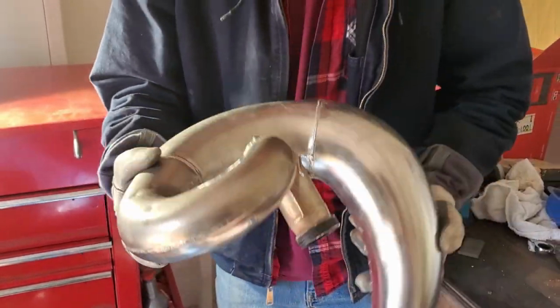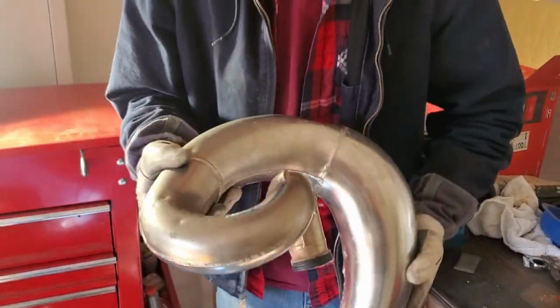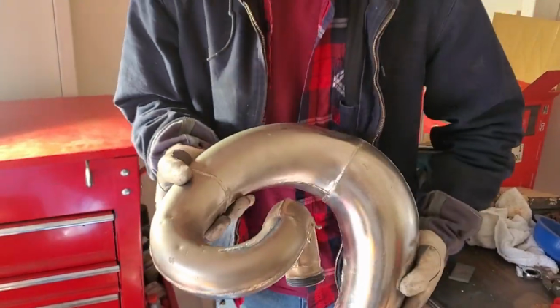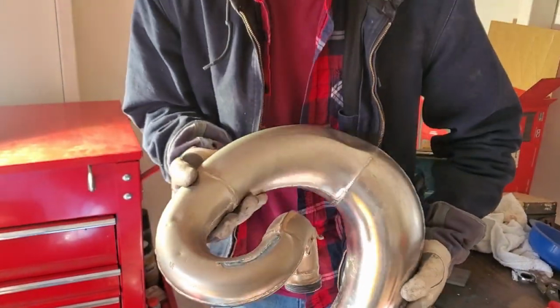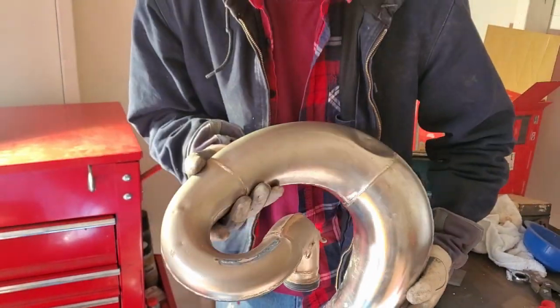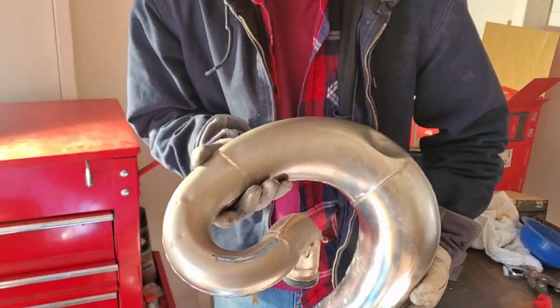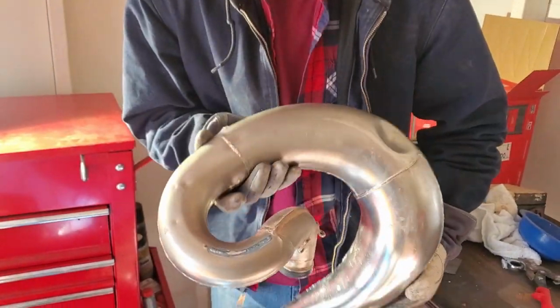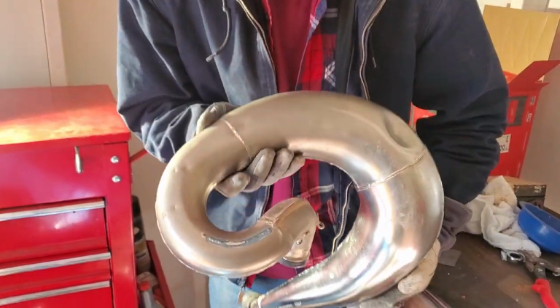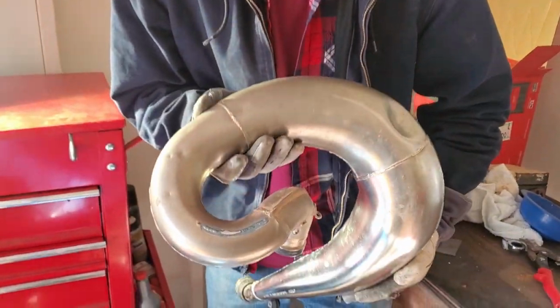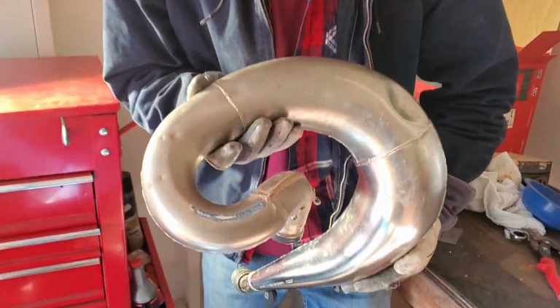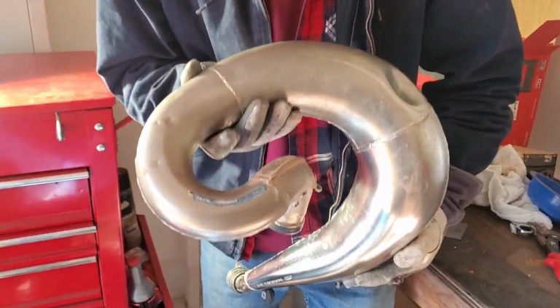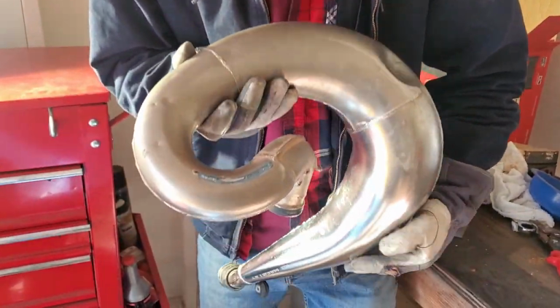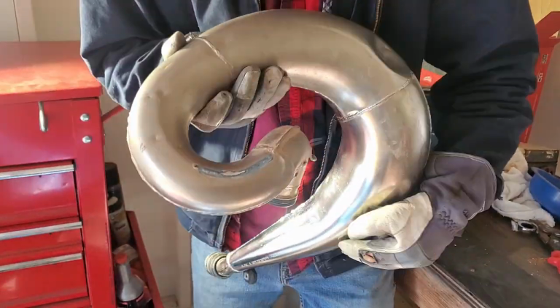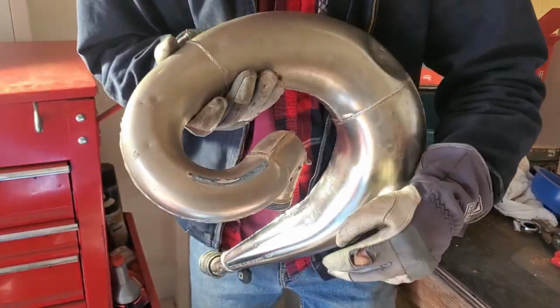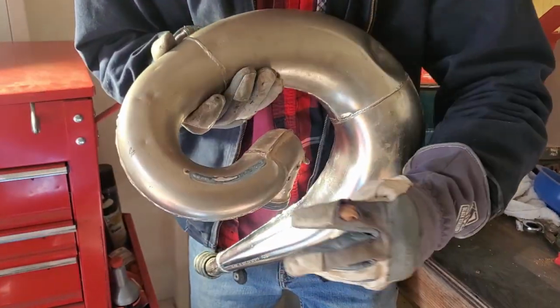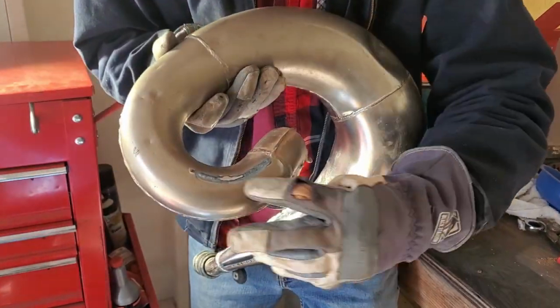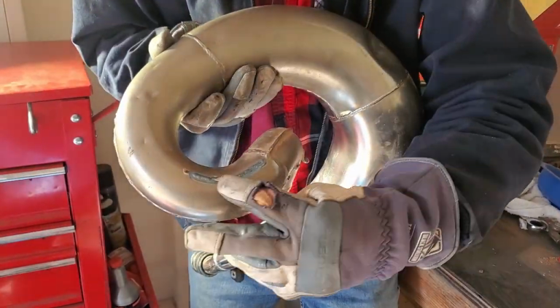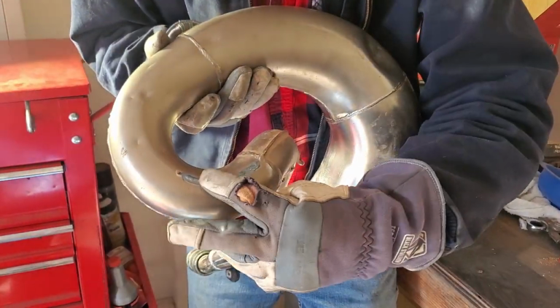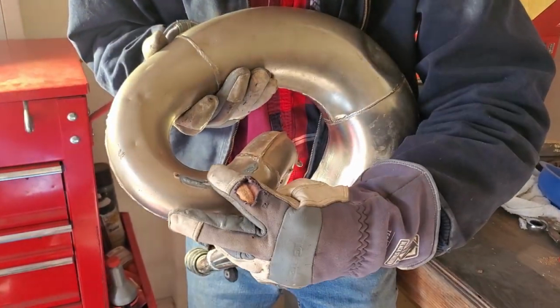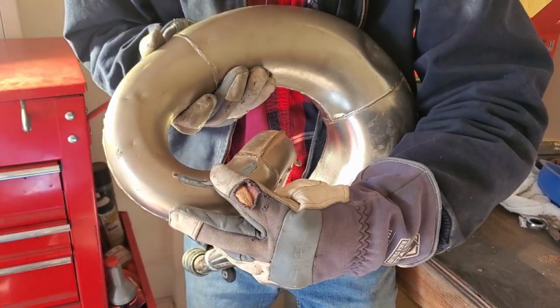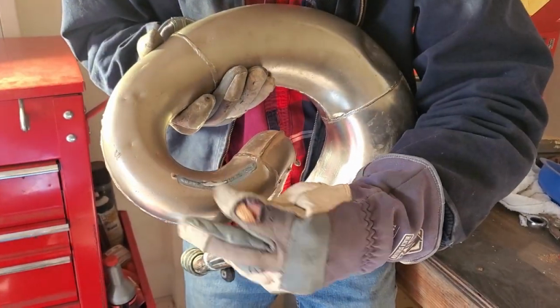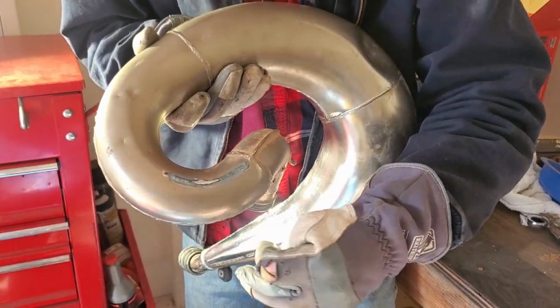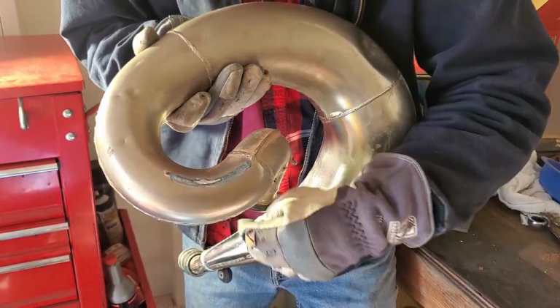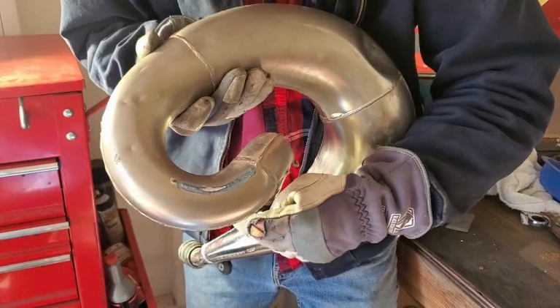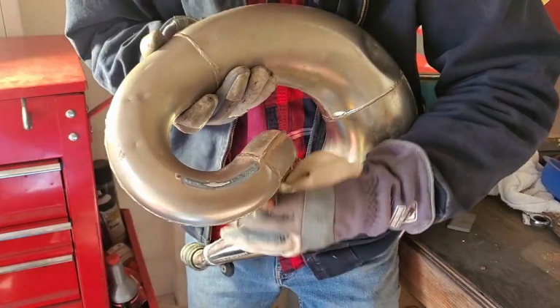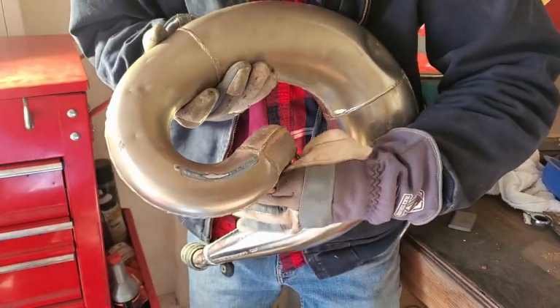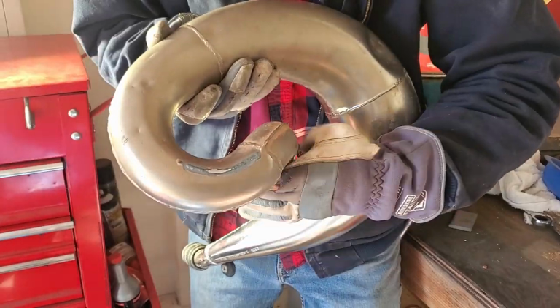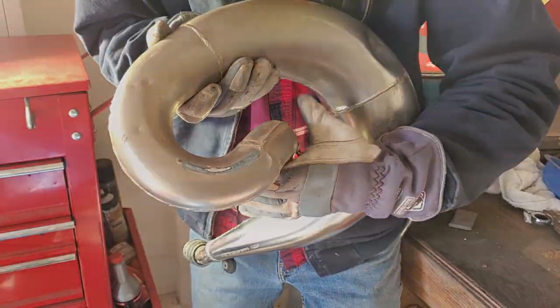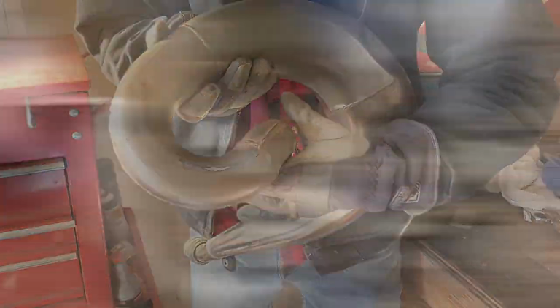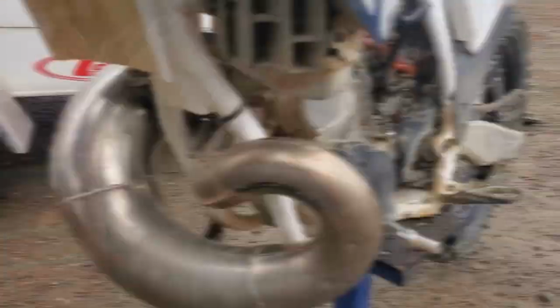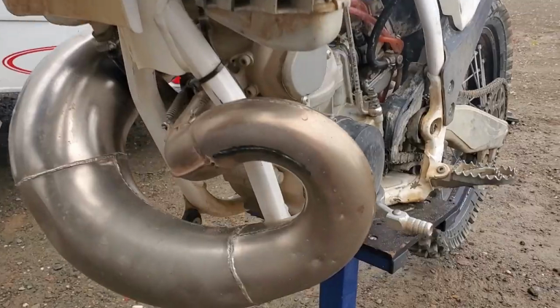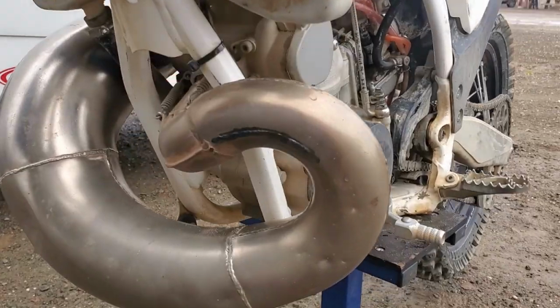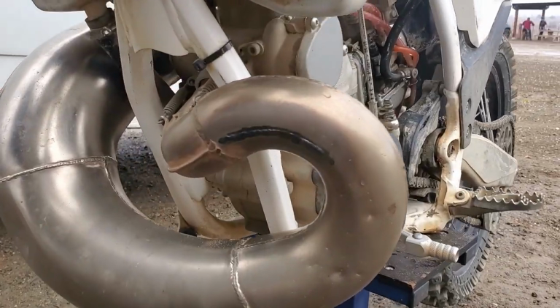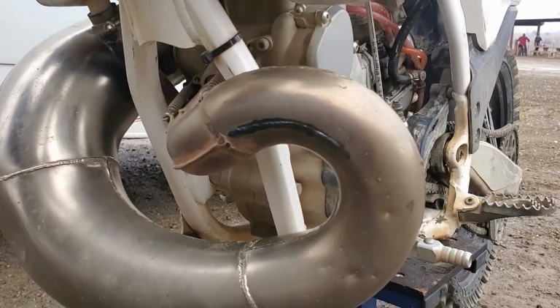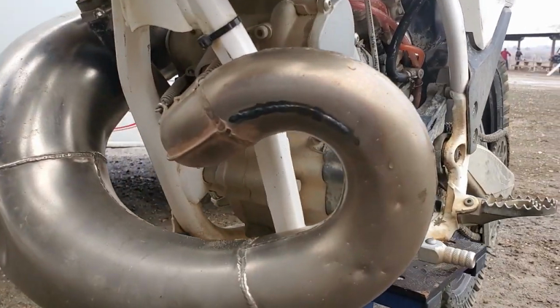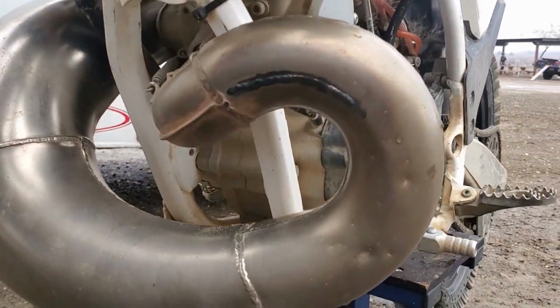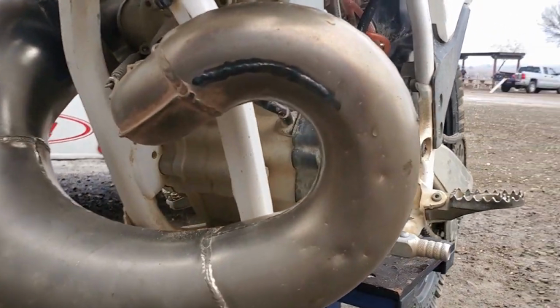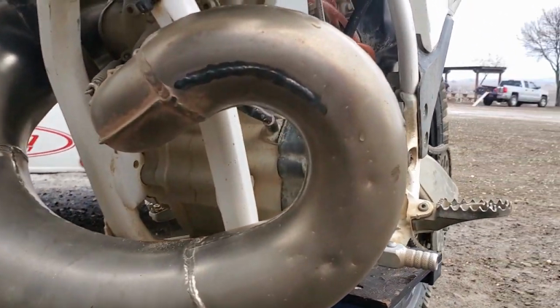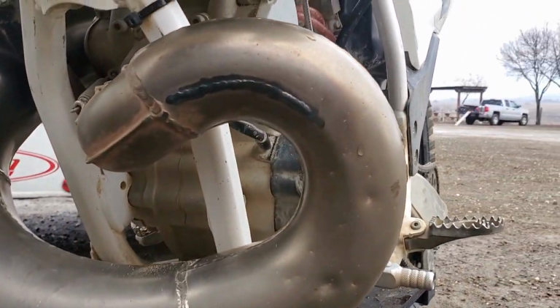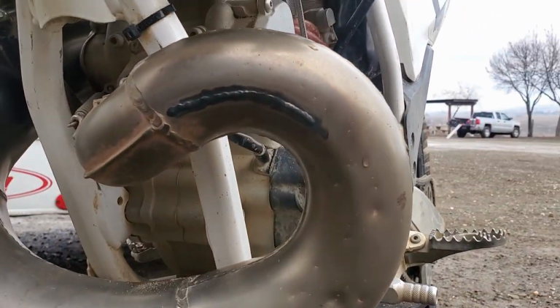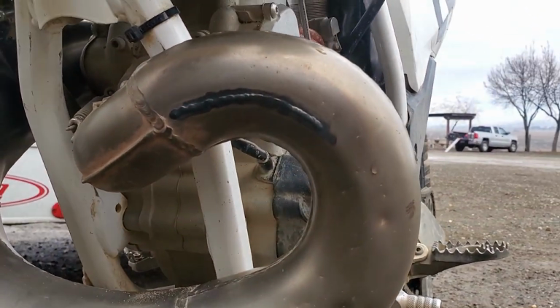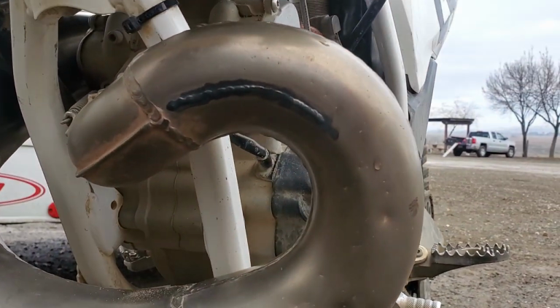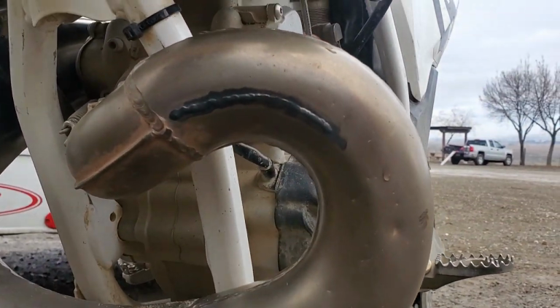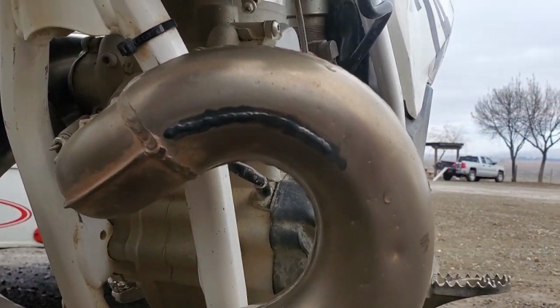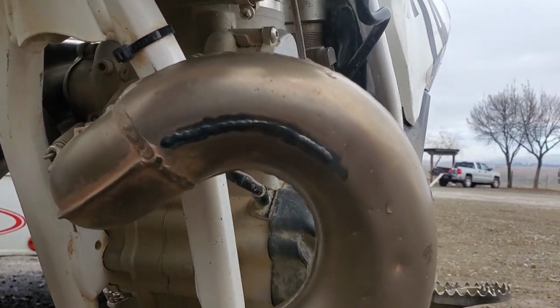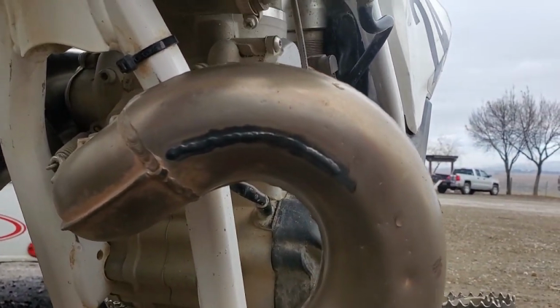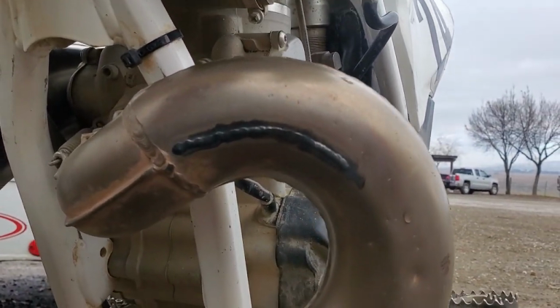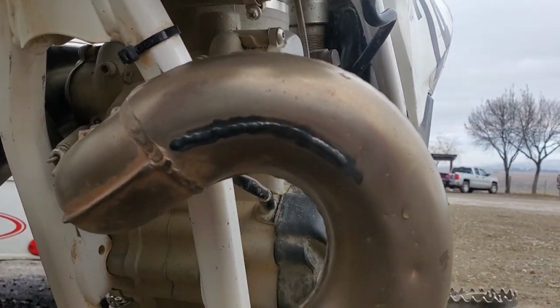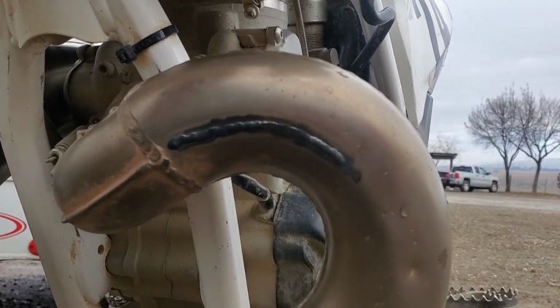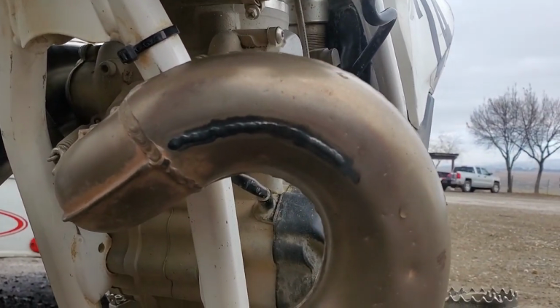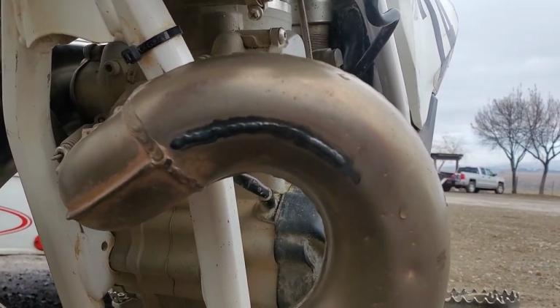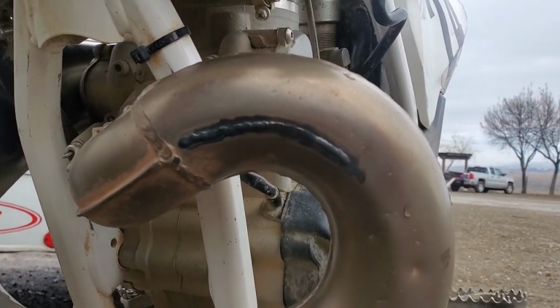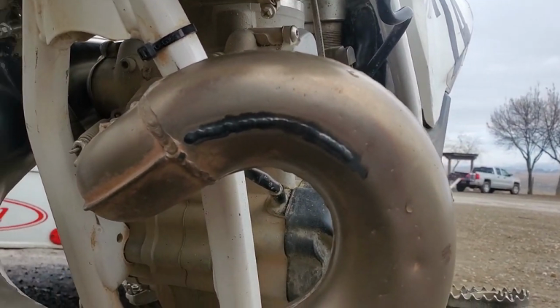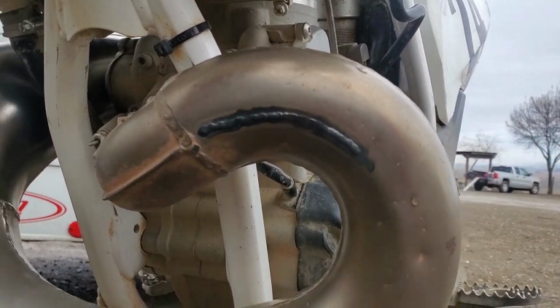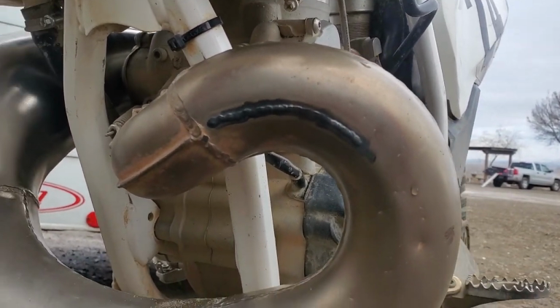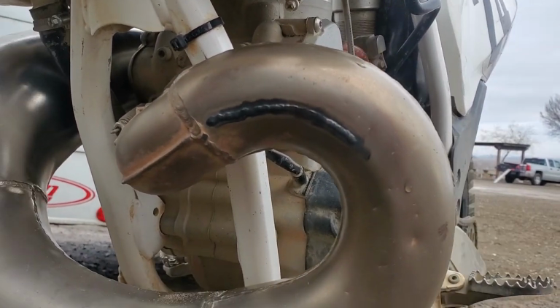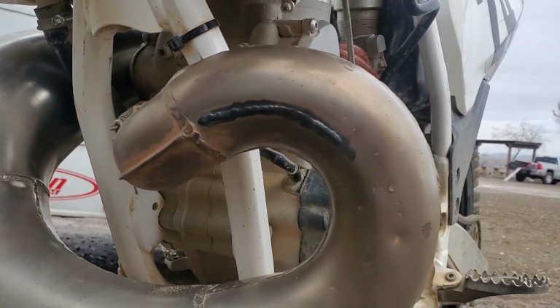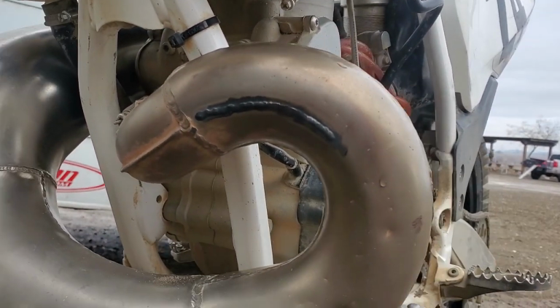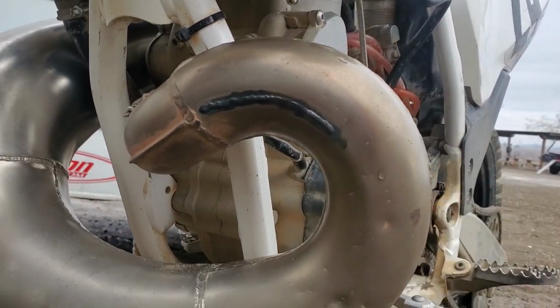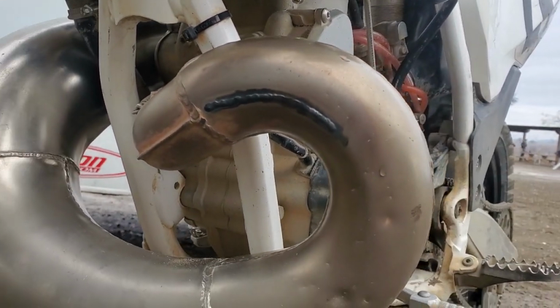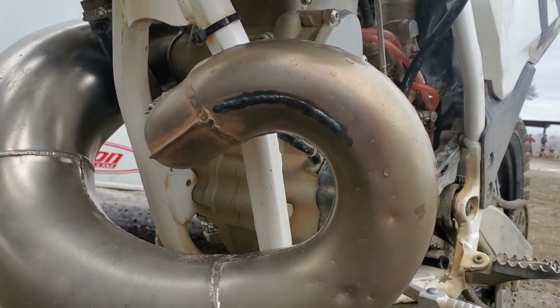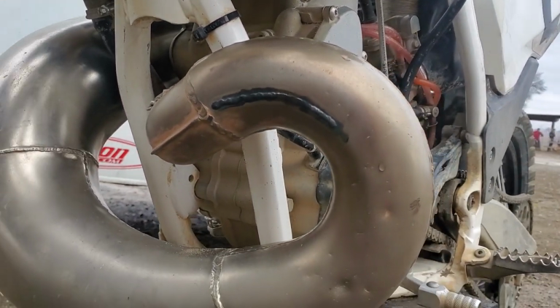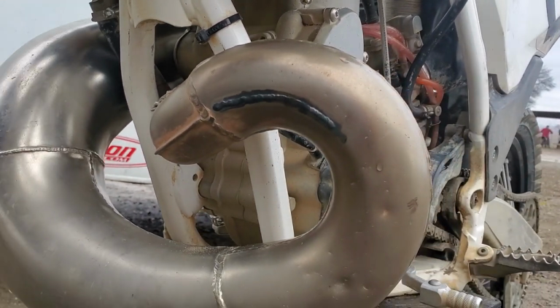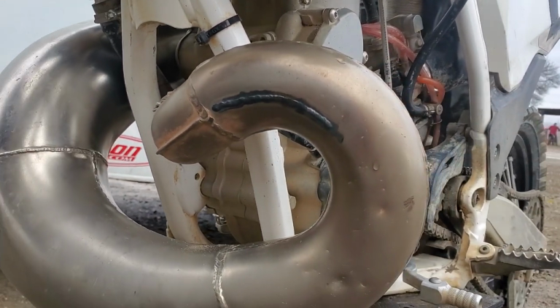And the other side, we ground down the spot where we patched it and patched that hole. Like I said, it's no longer cracked and it'll ride great.